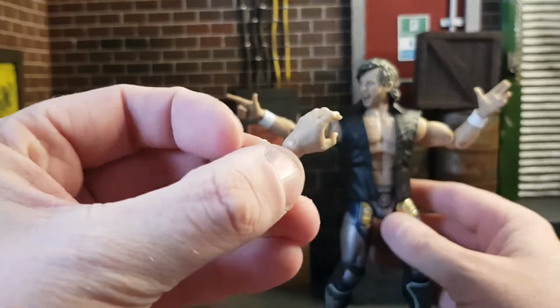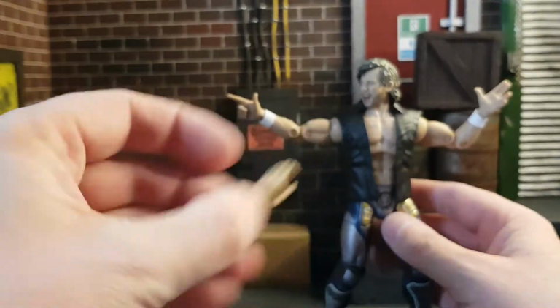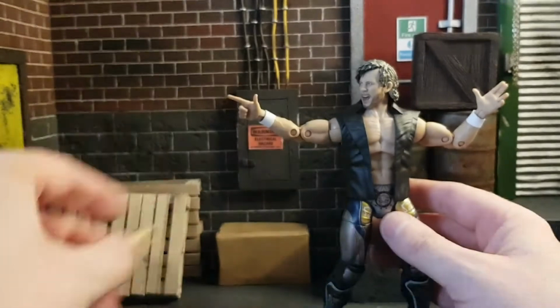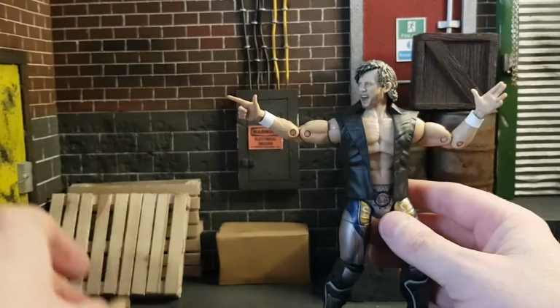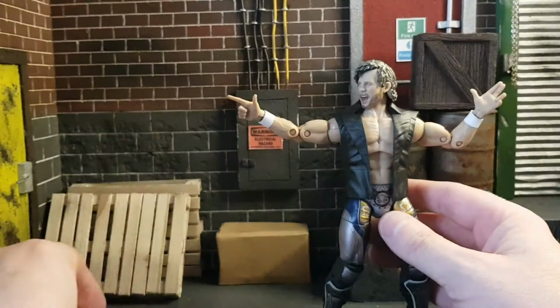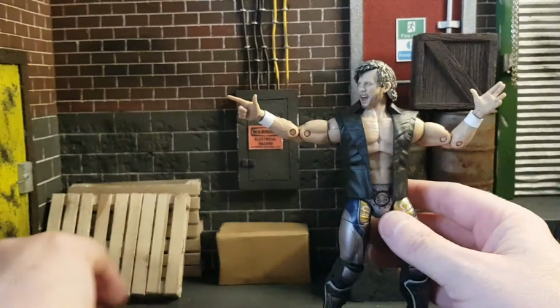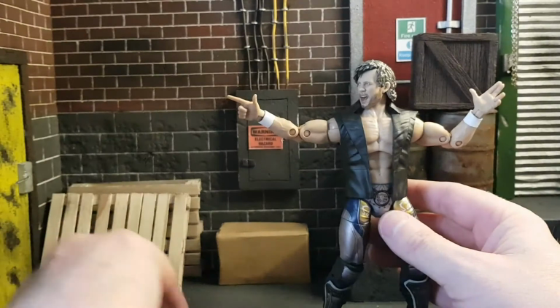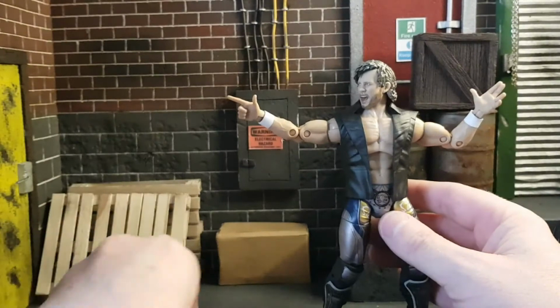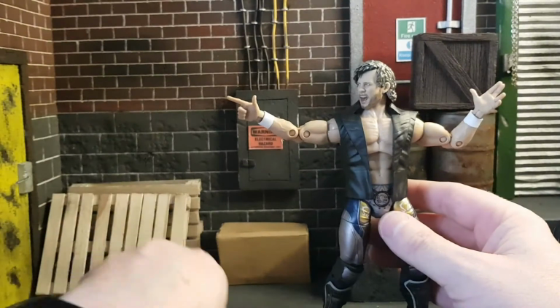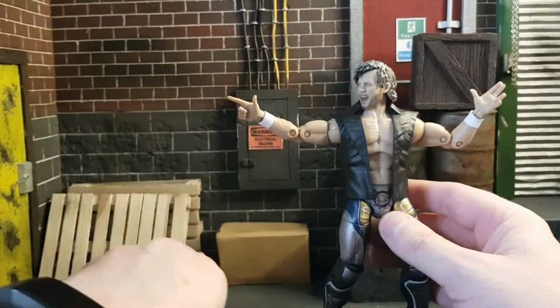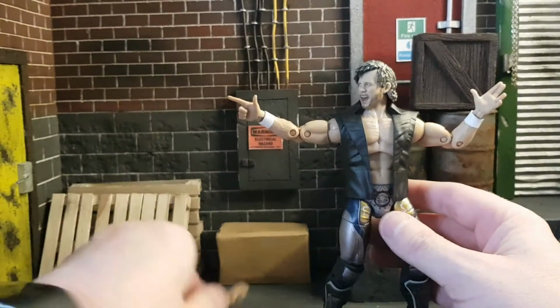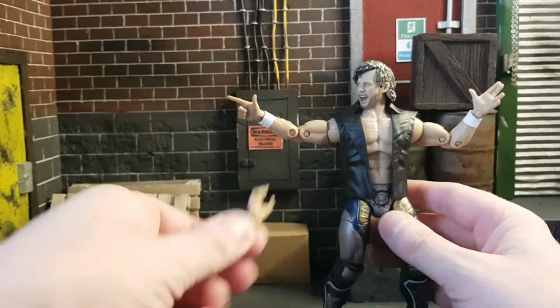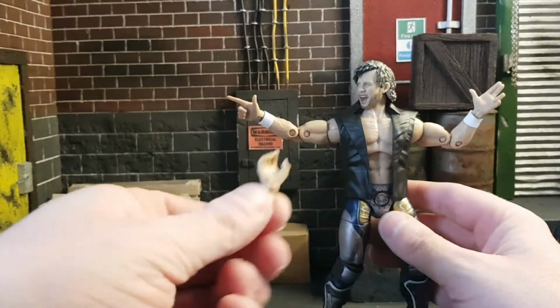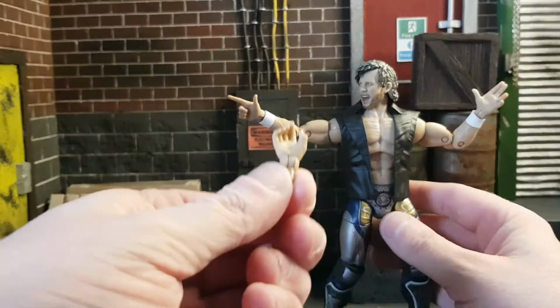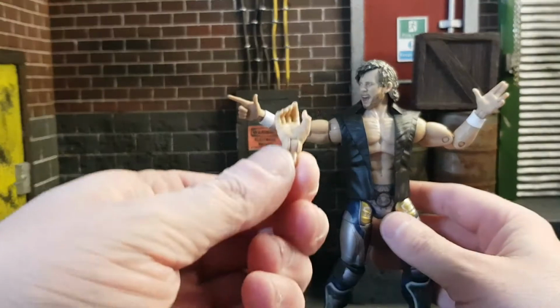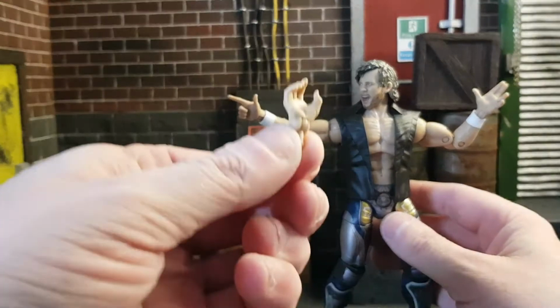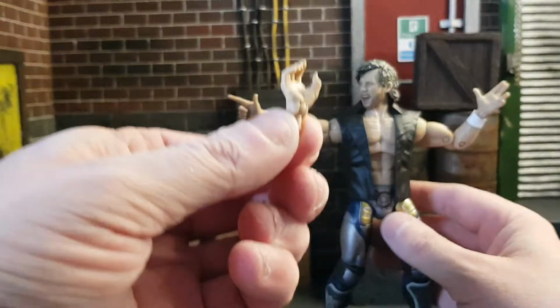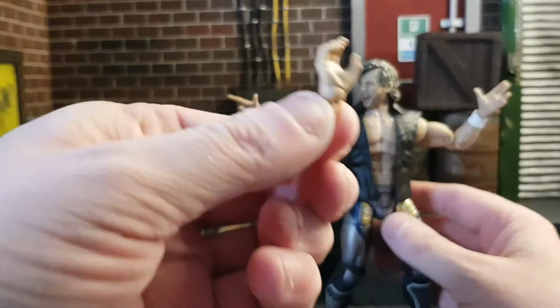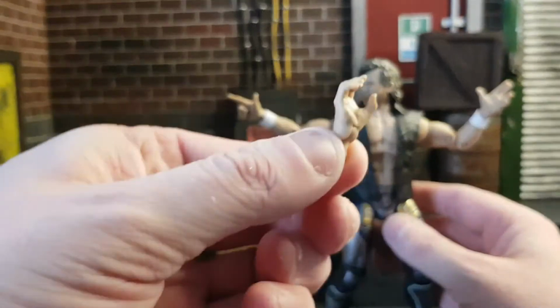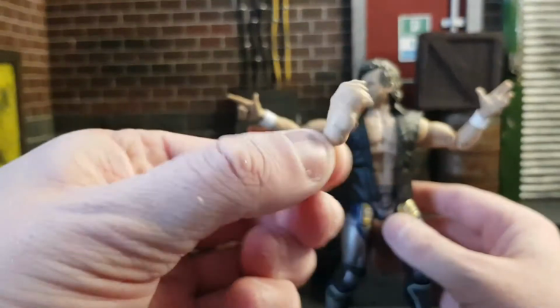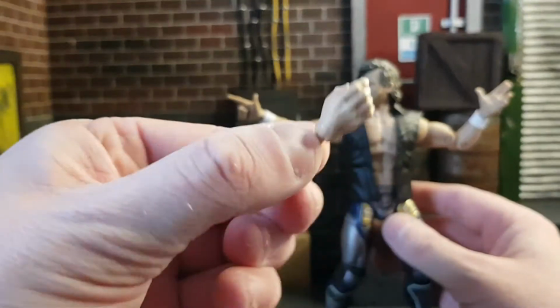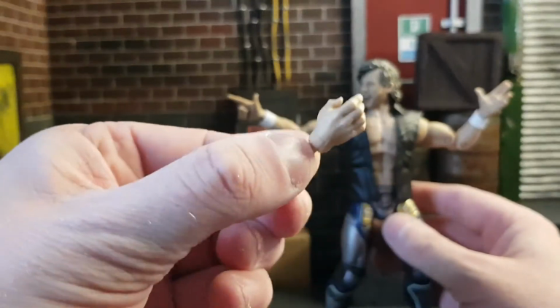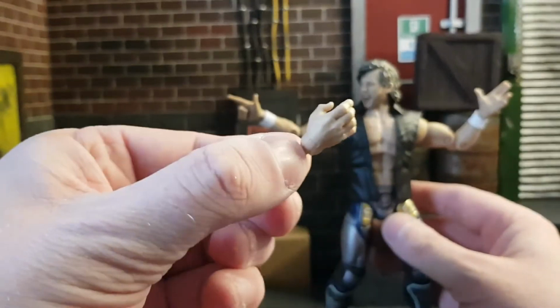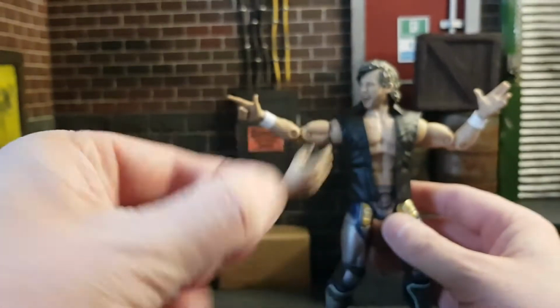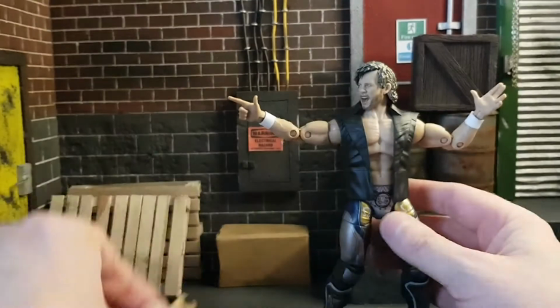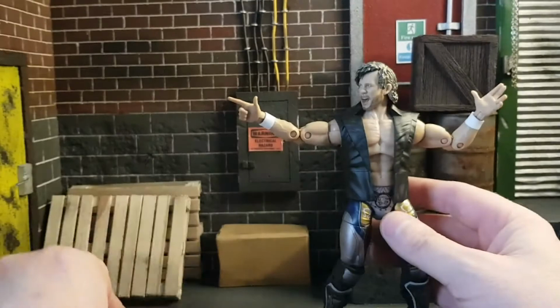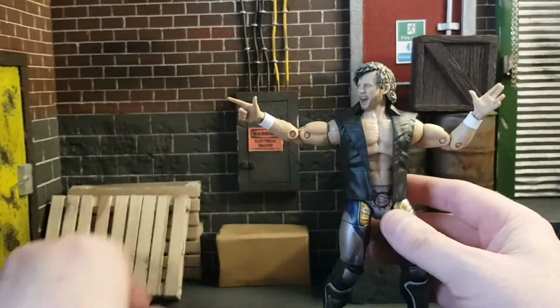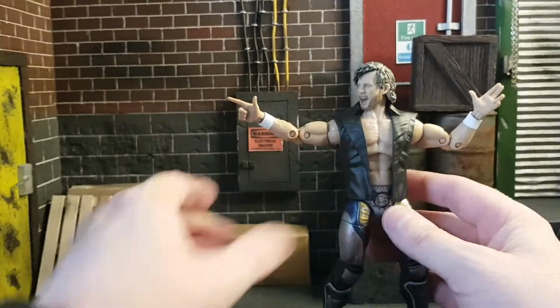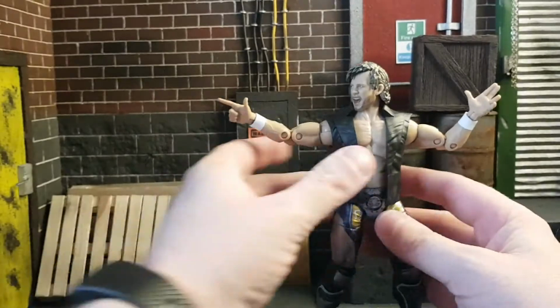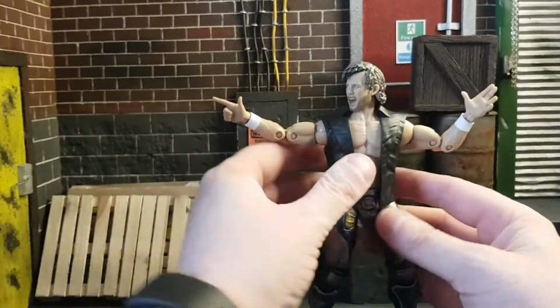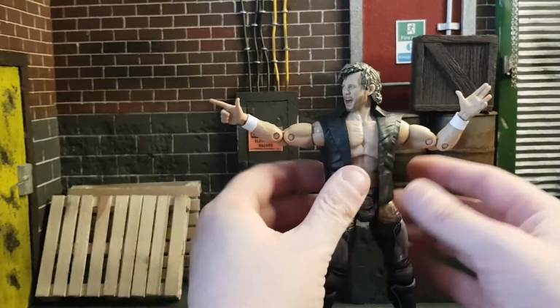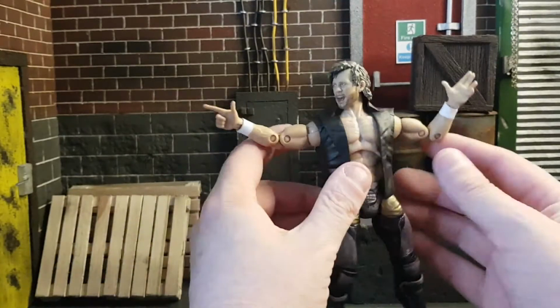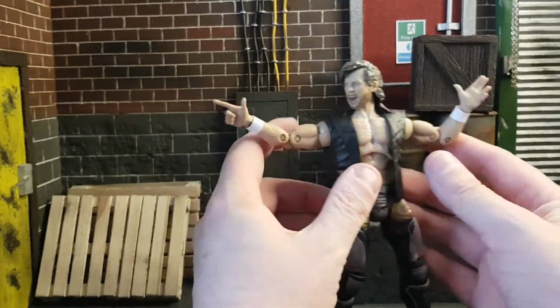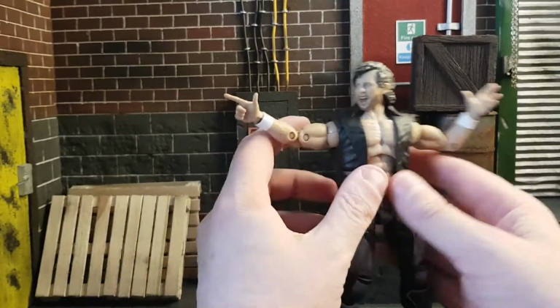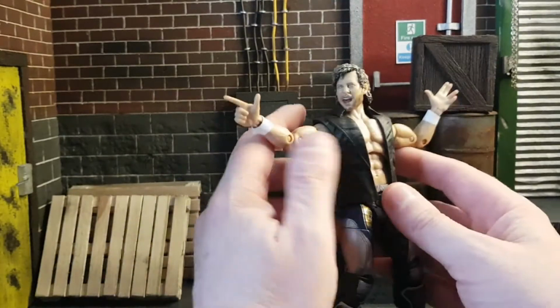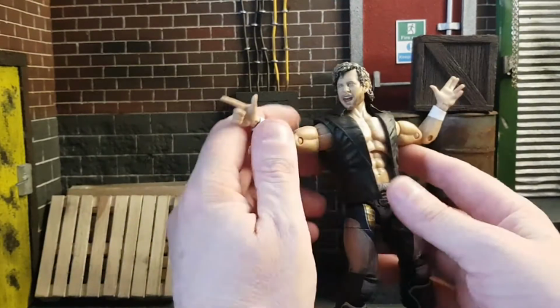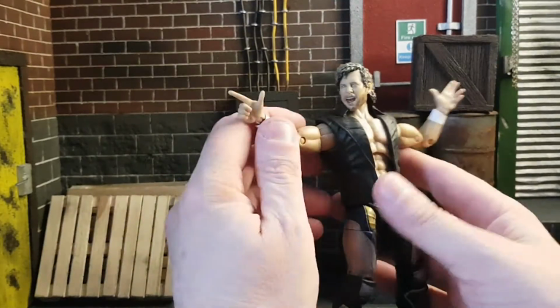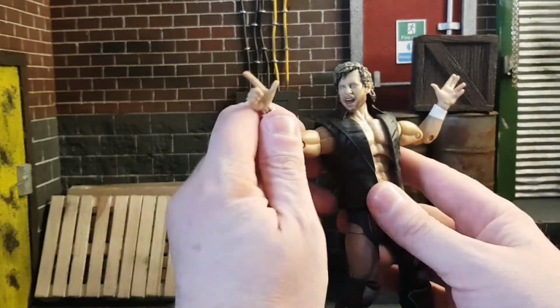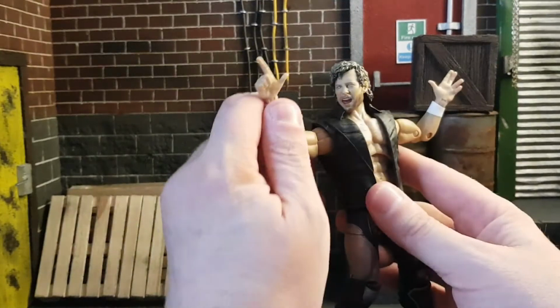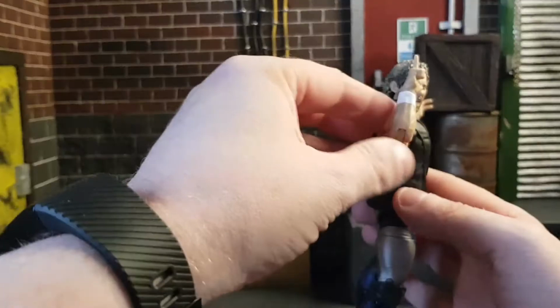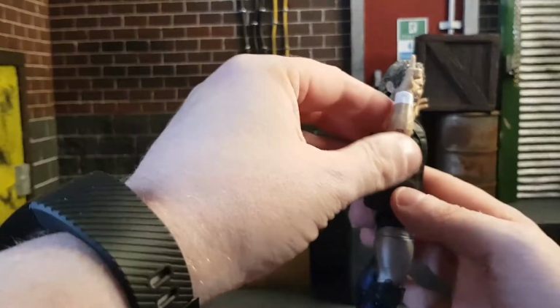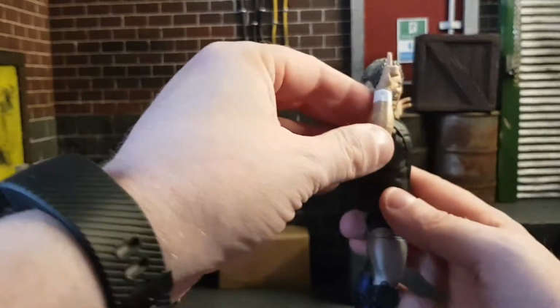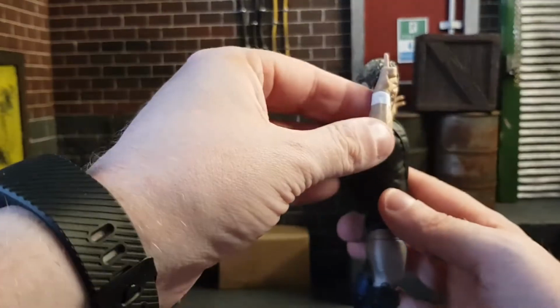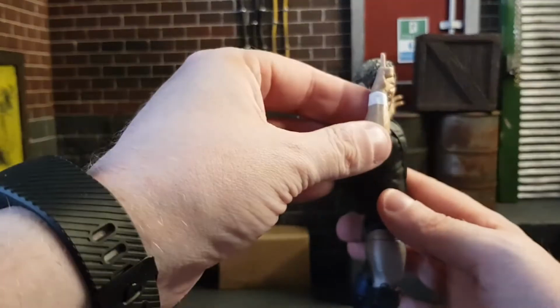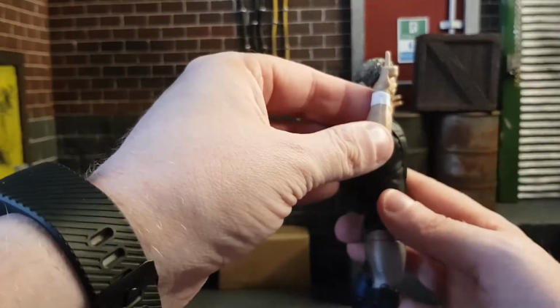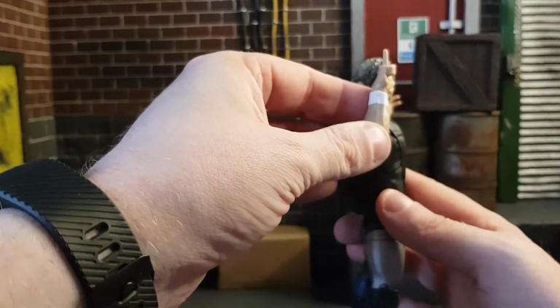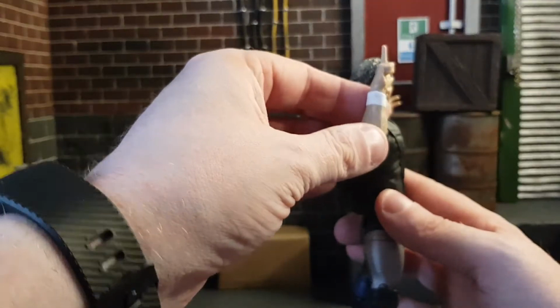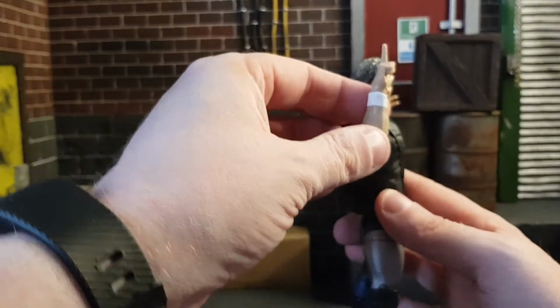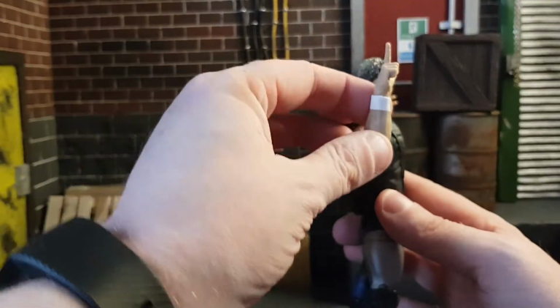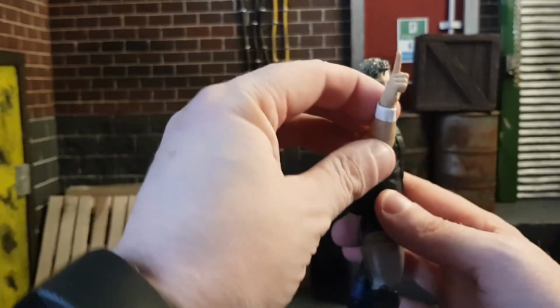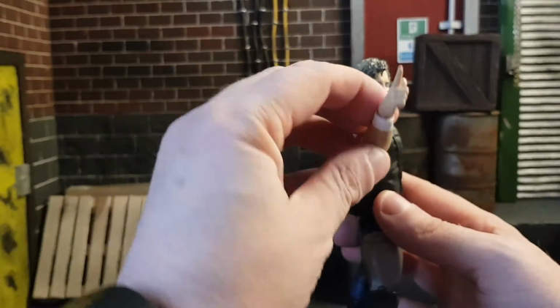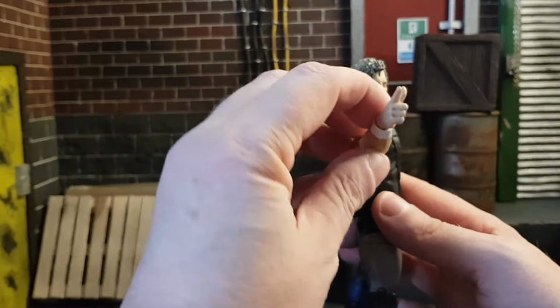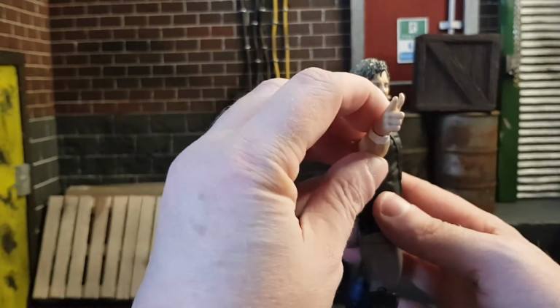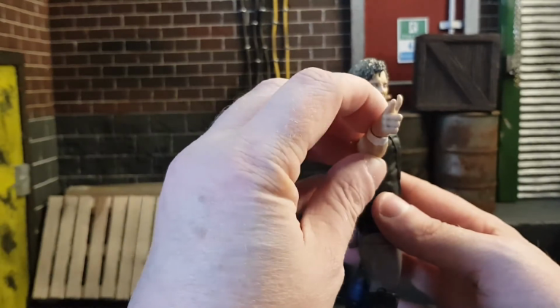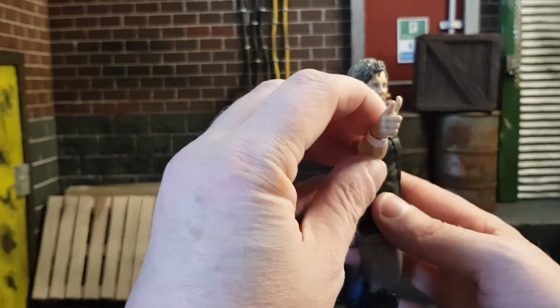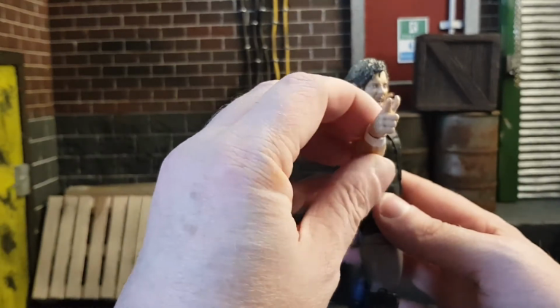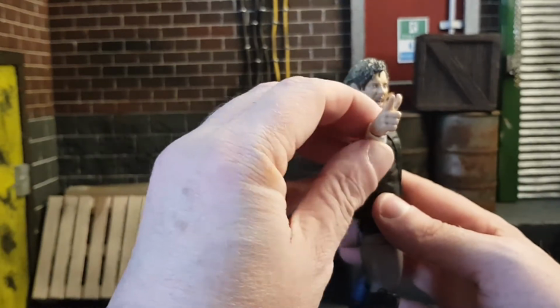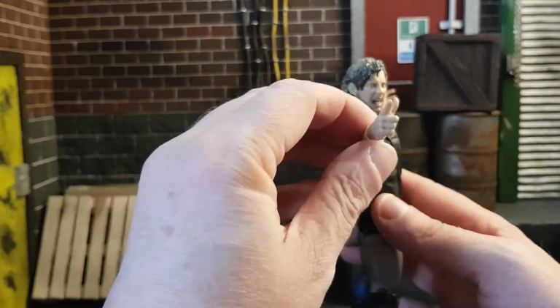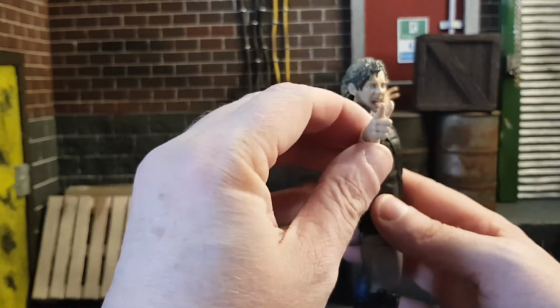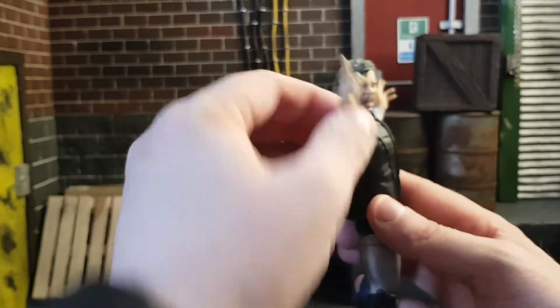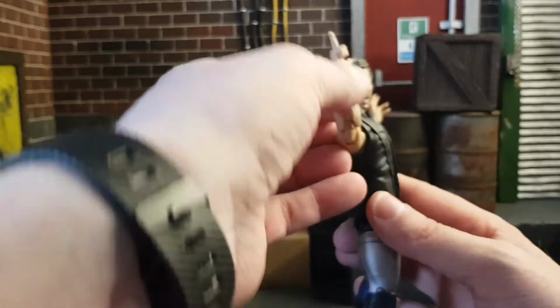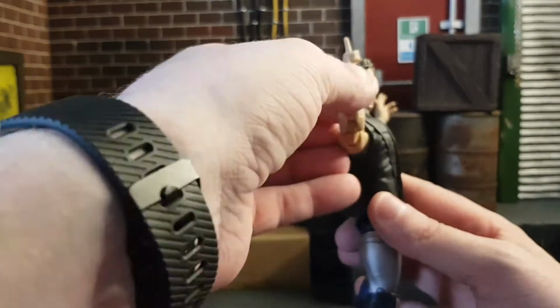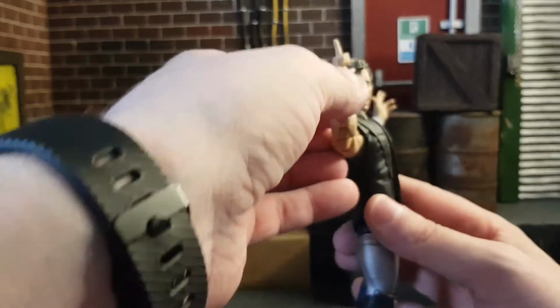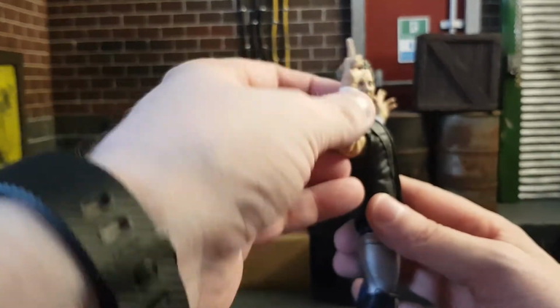It does come with regular hands and grappling hands, as well as the 'Thank You and Good Night' hands.